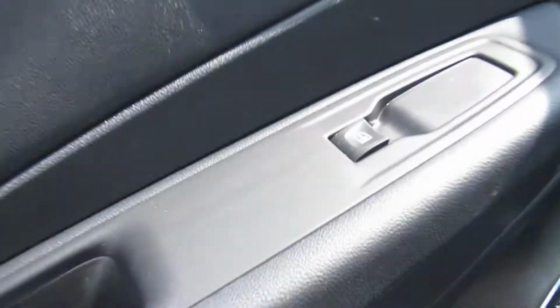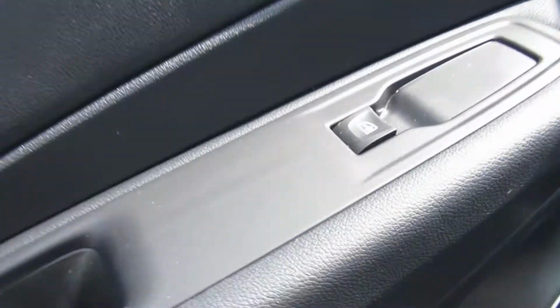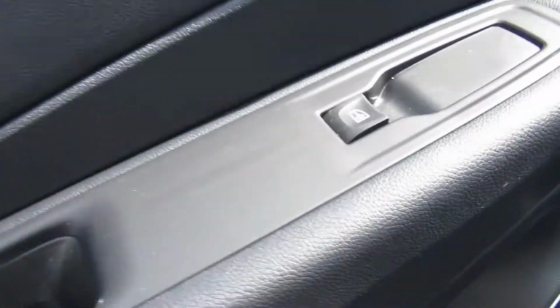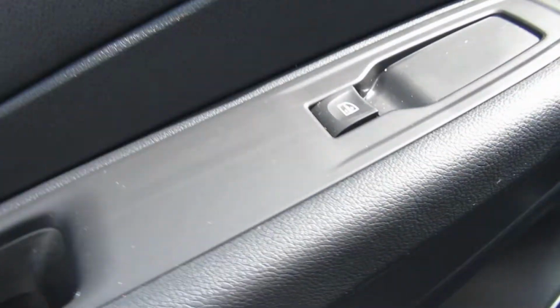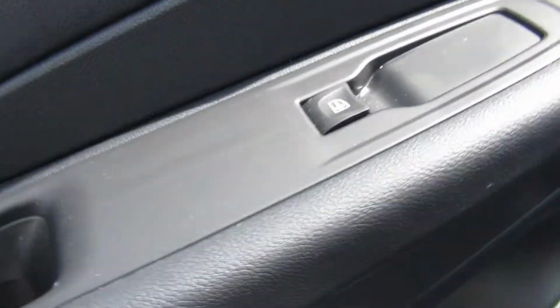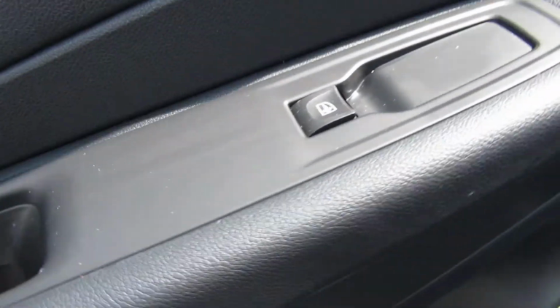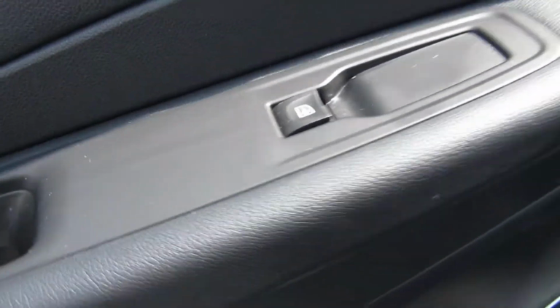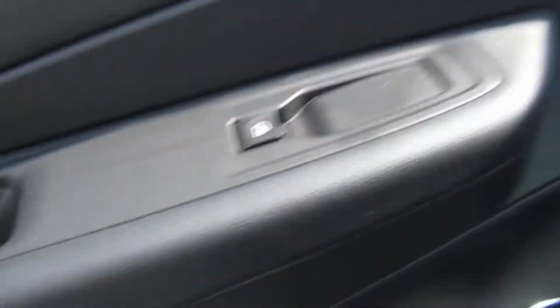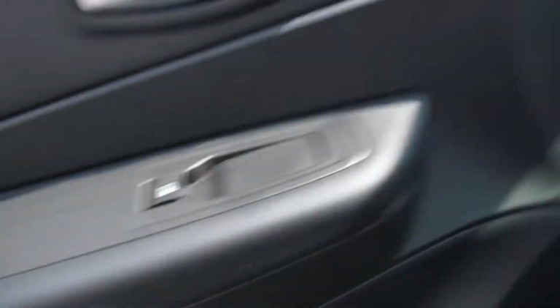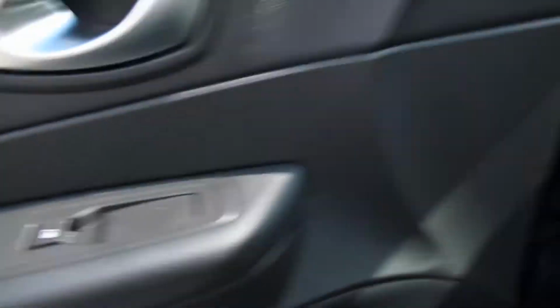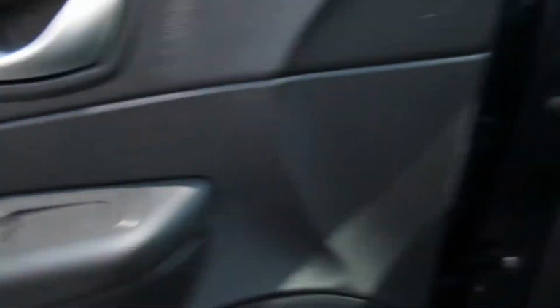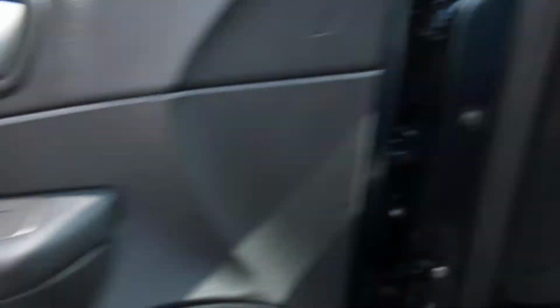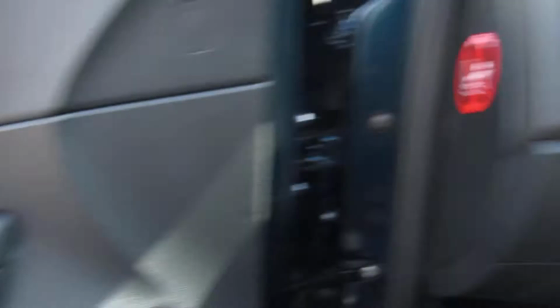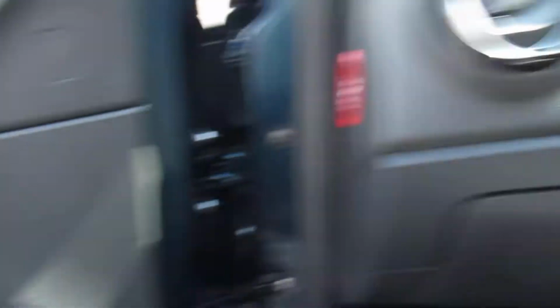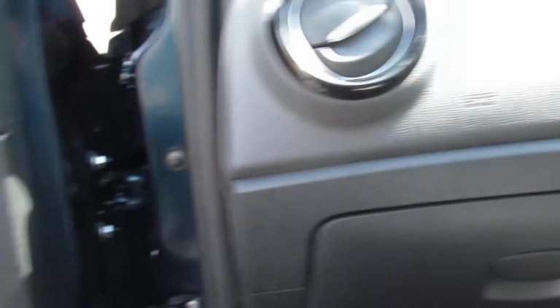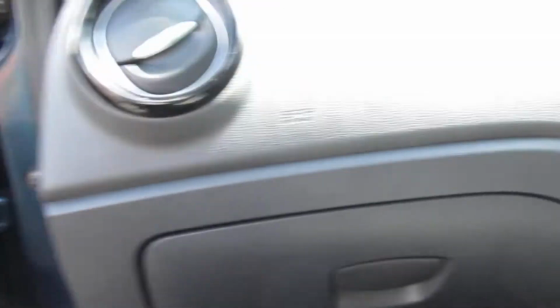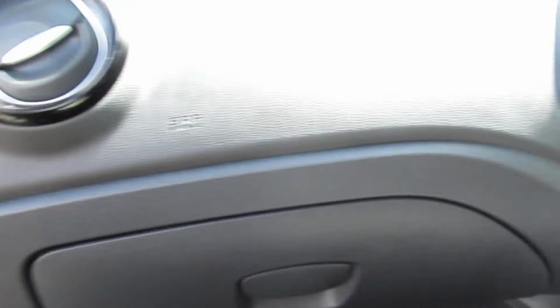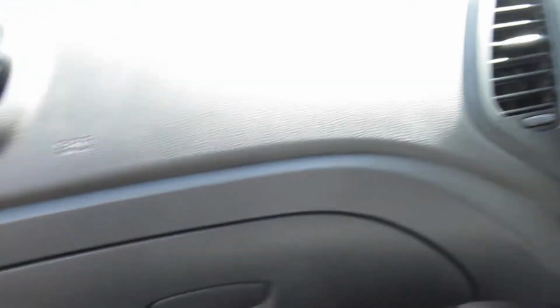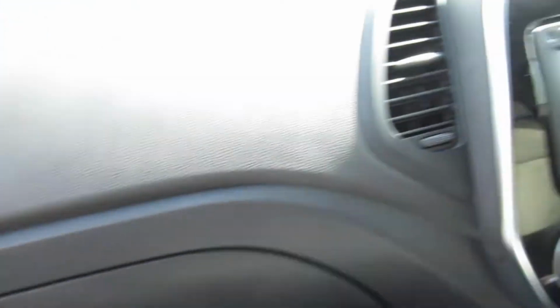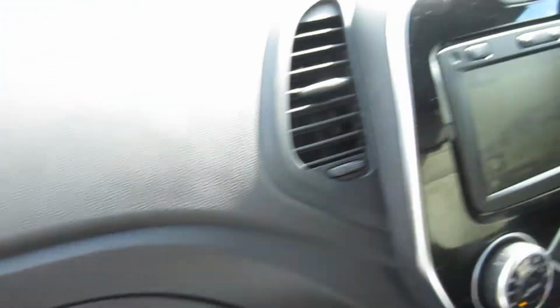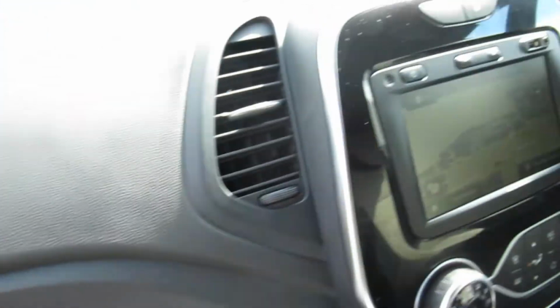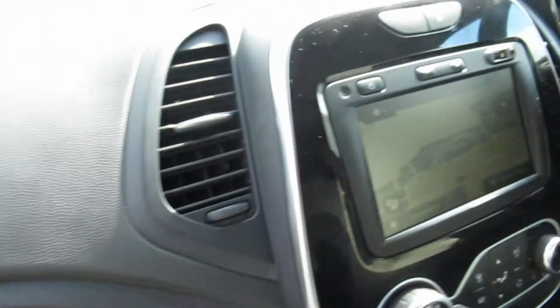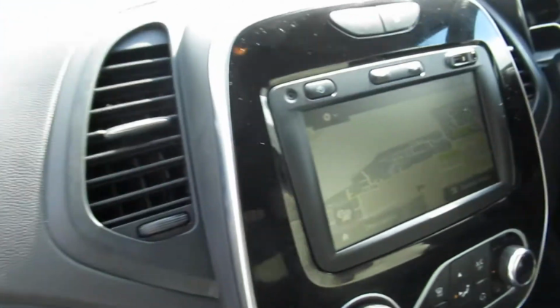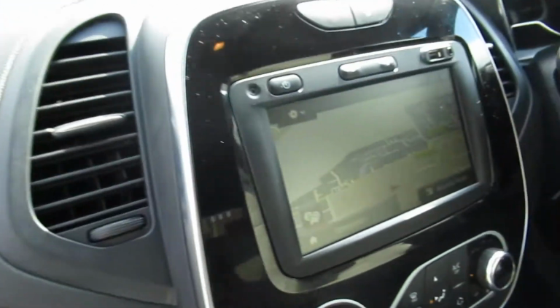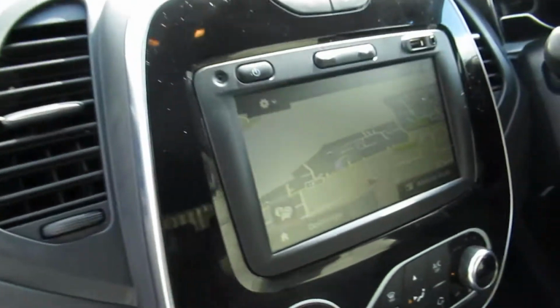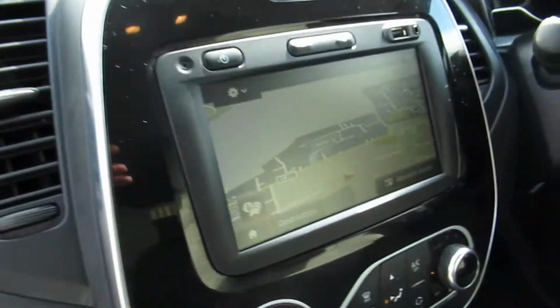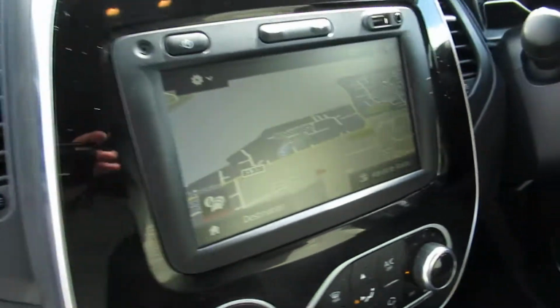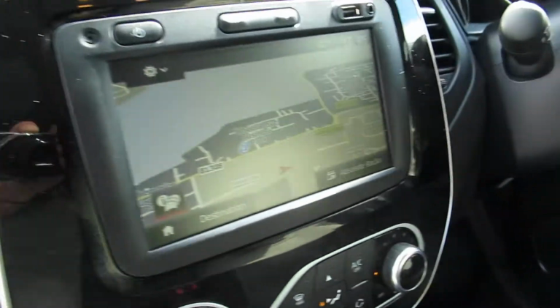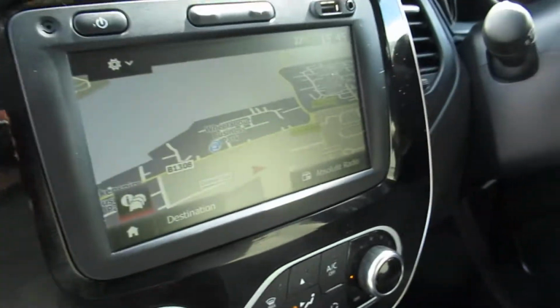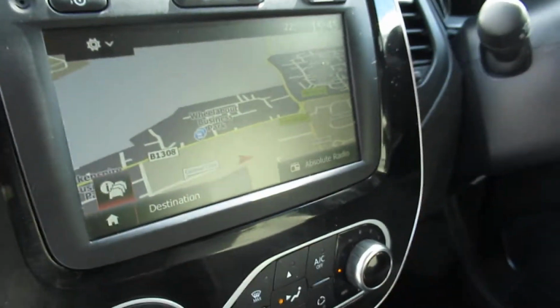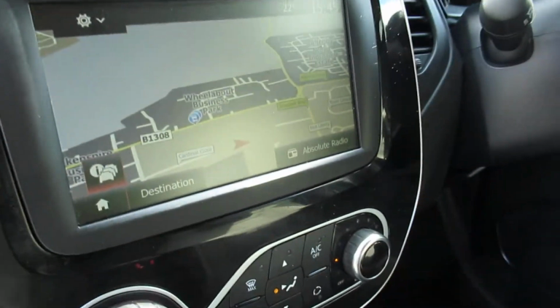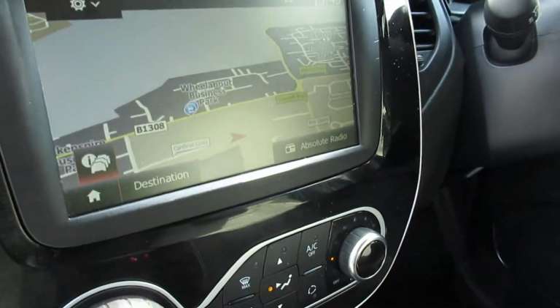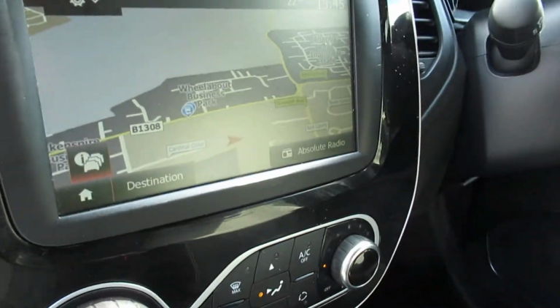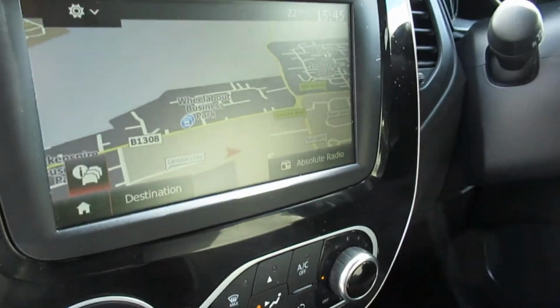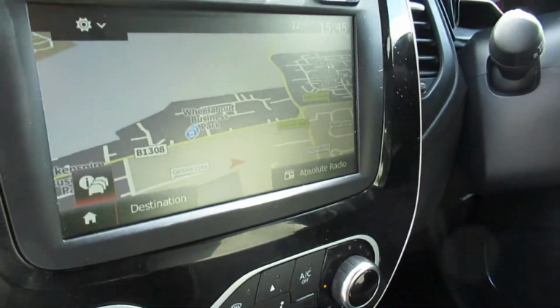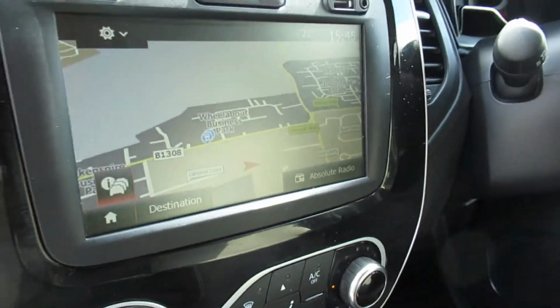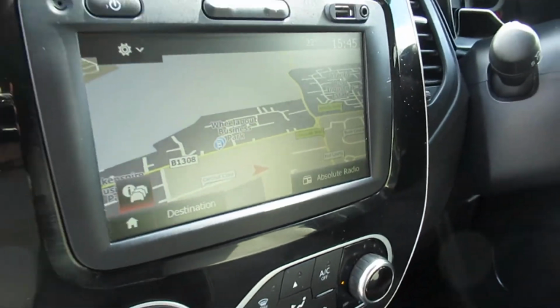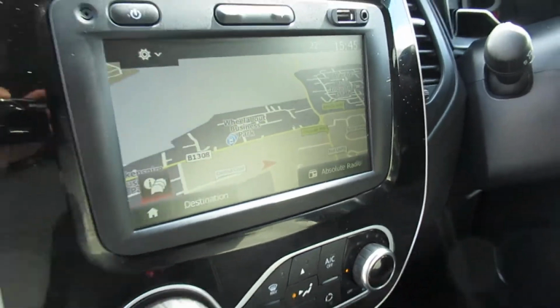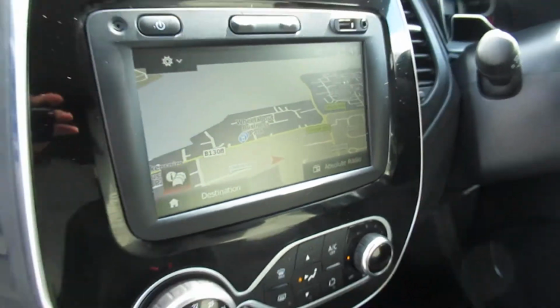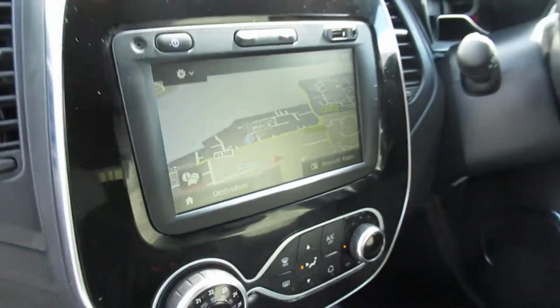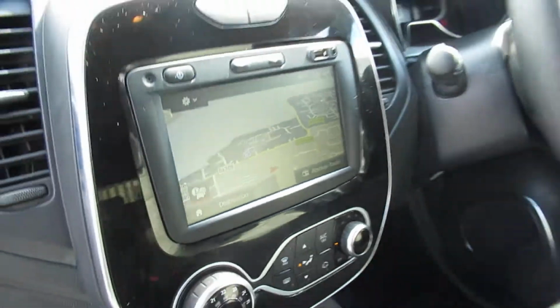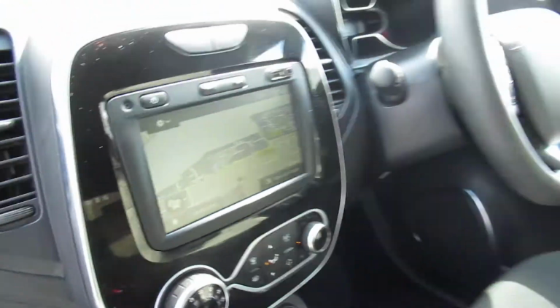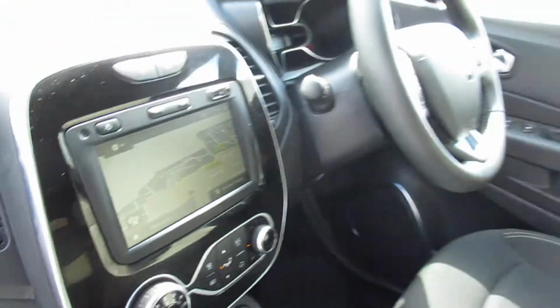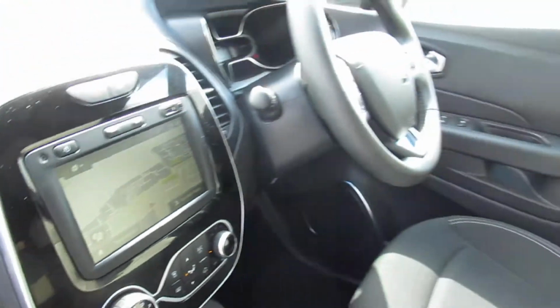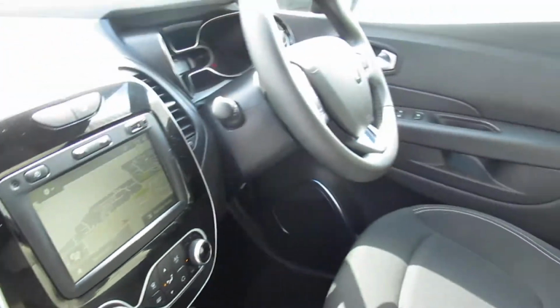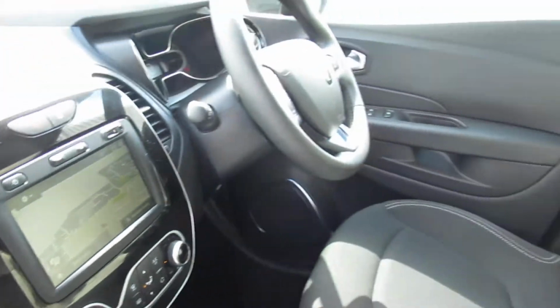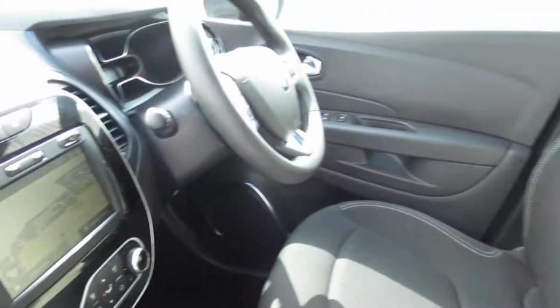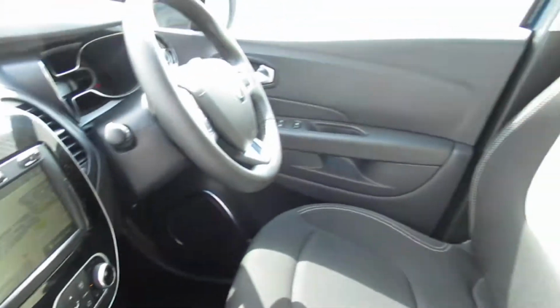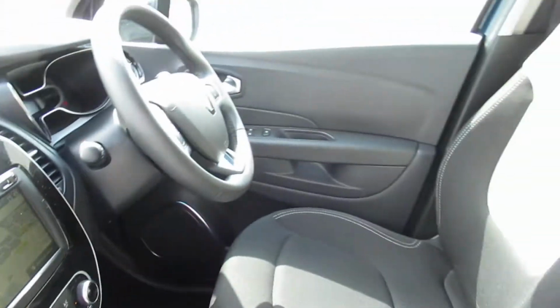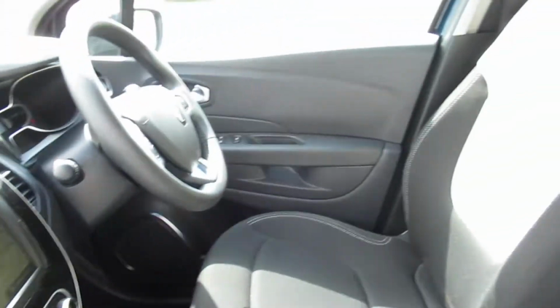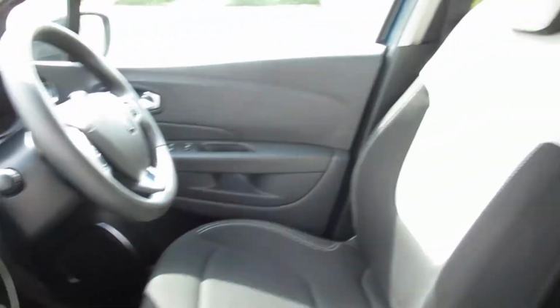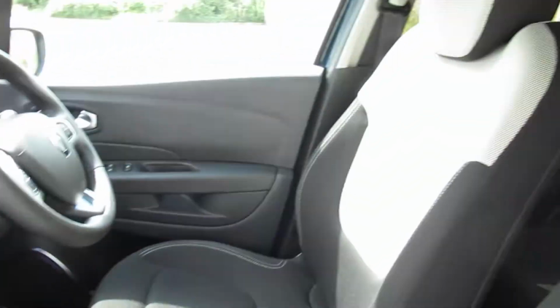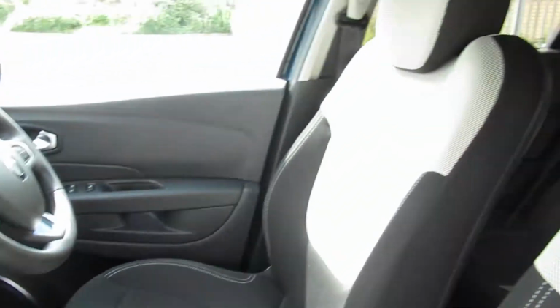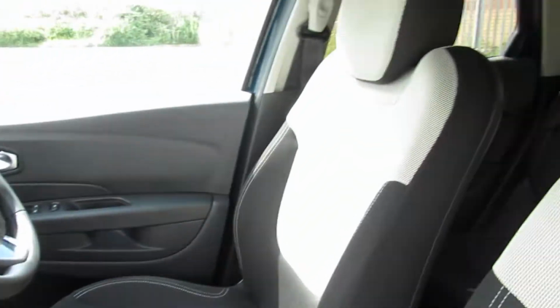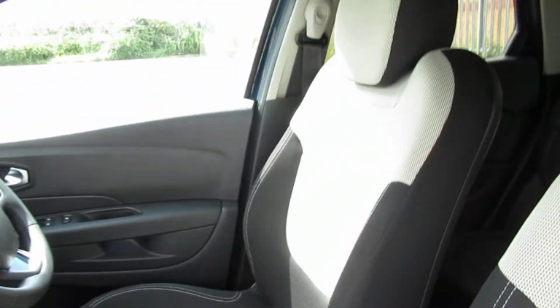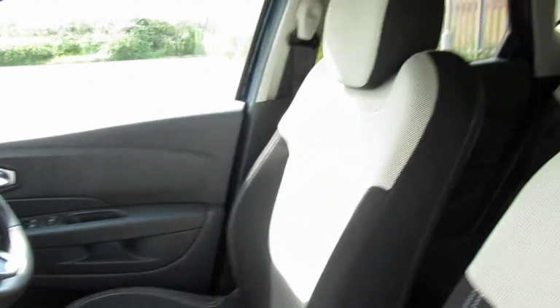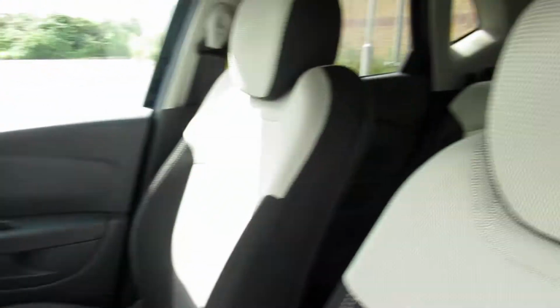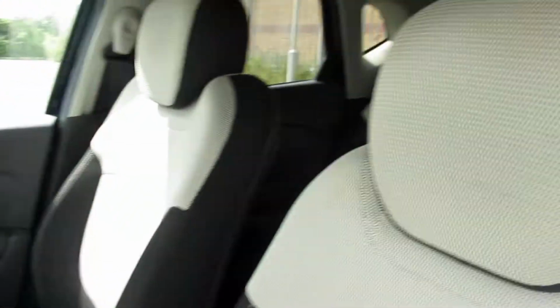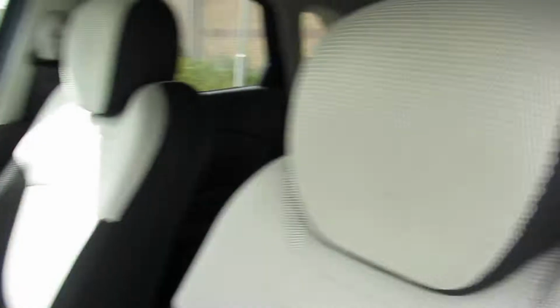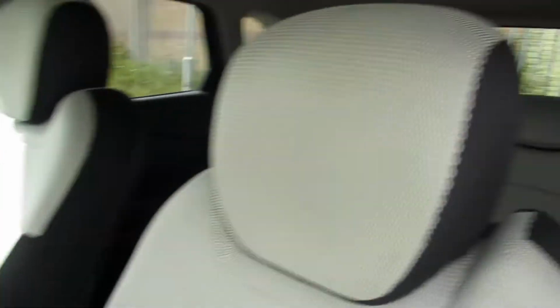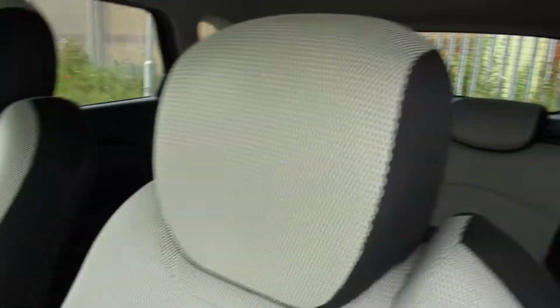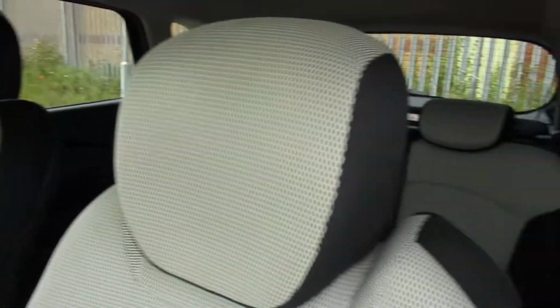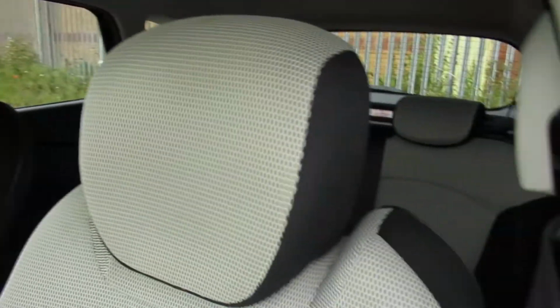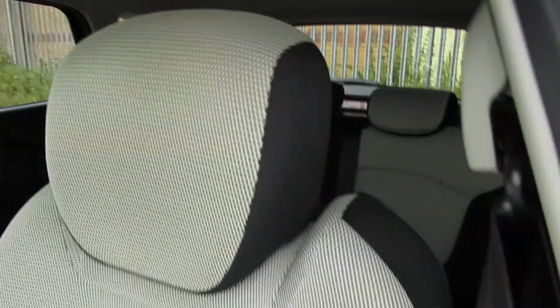Front and rear electric windows, satellite navigation, AM, FM and DAB.